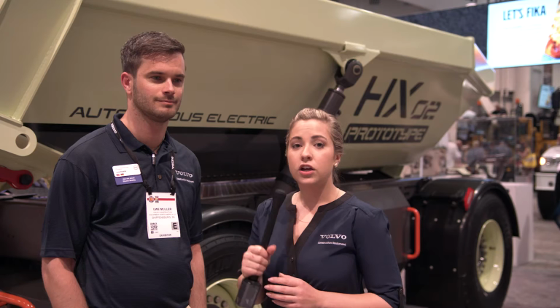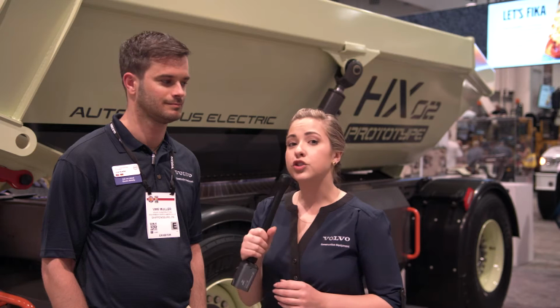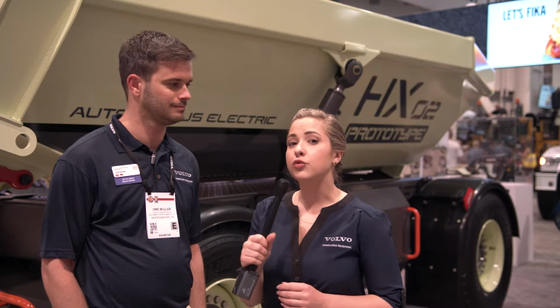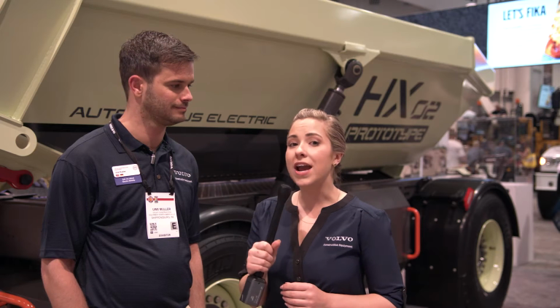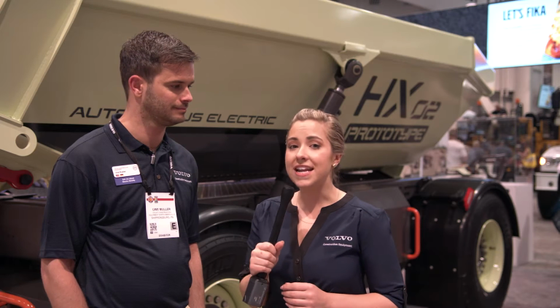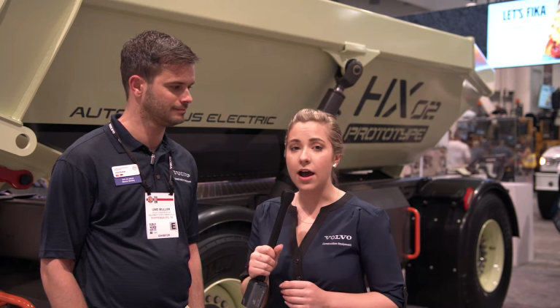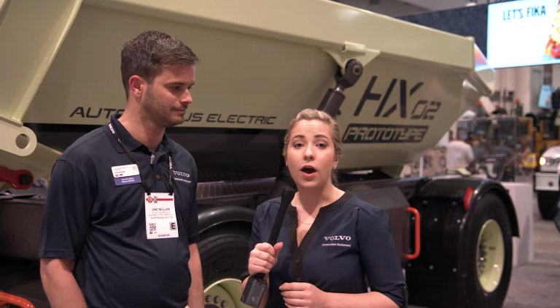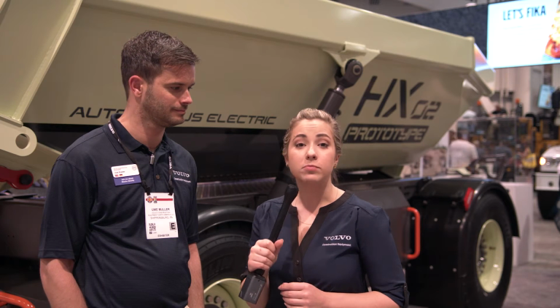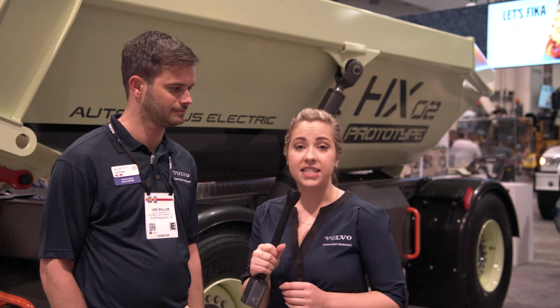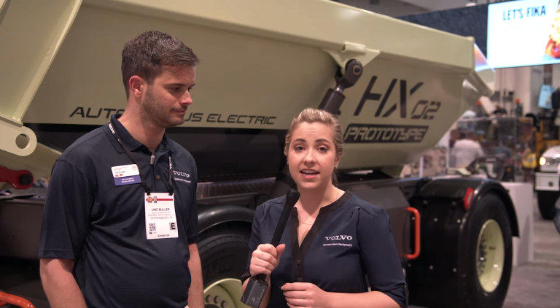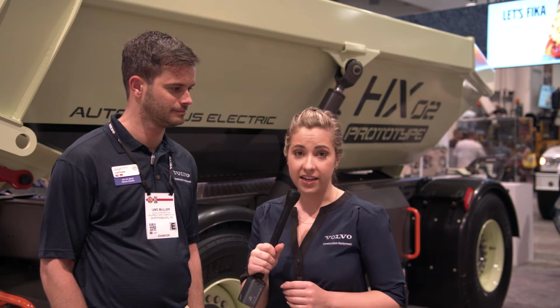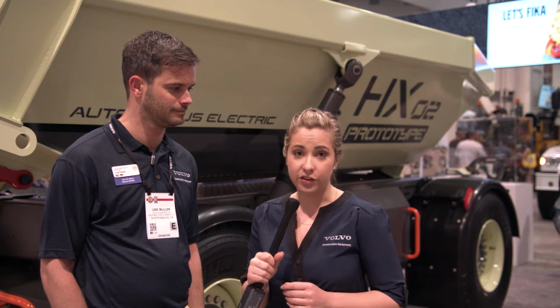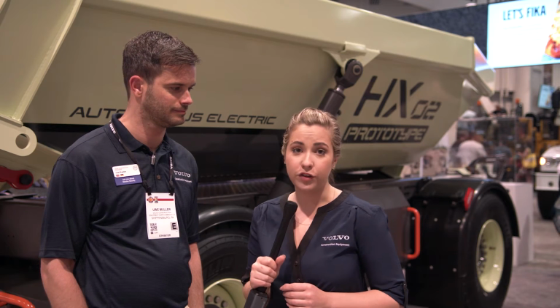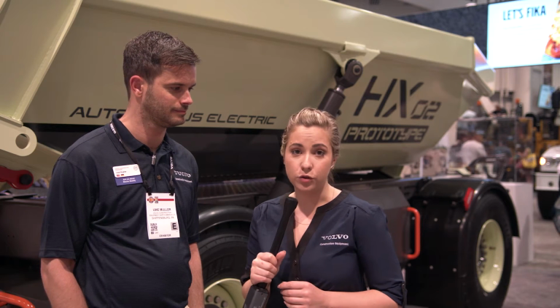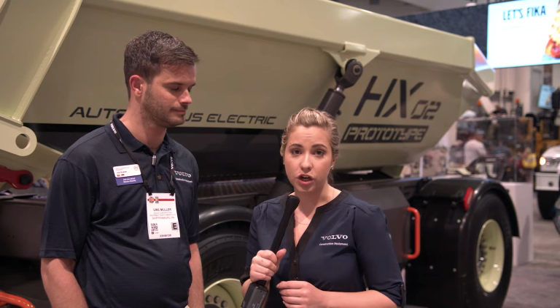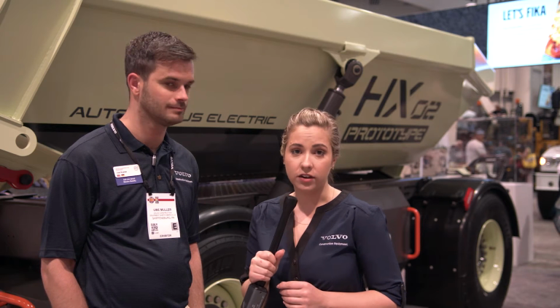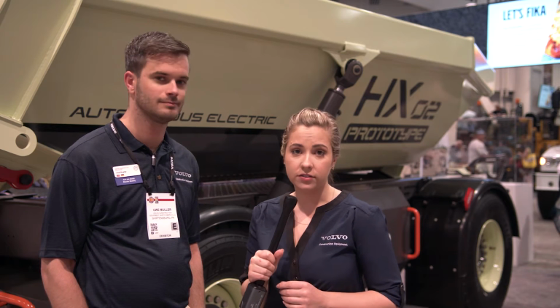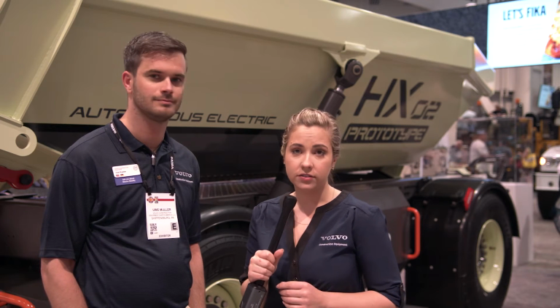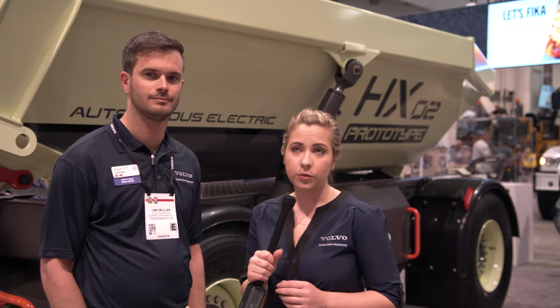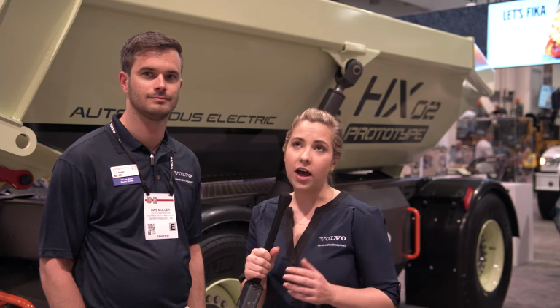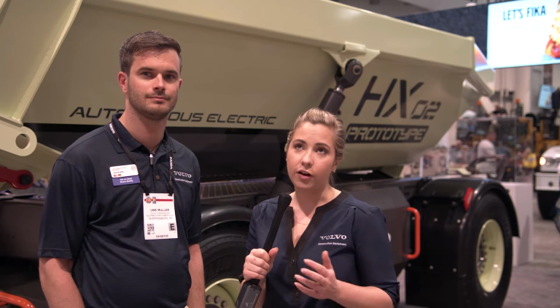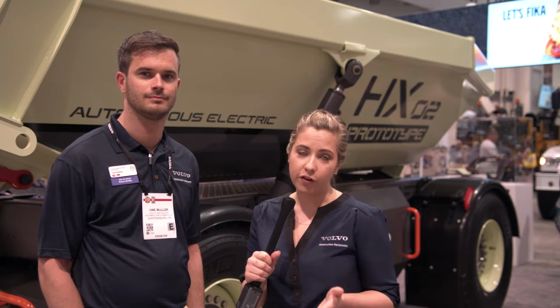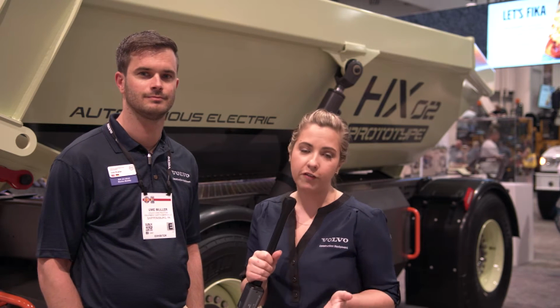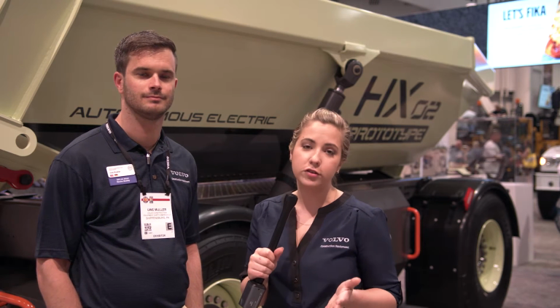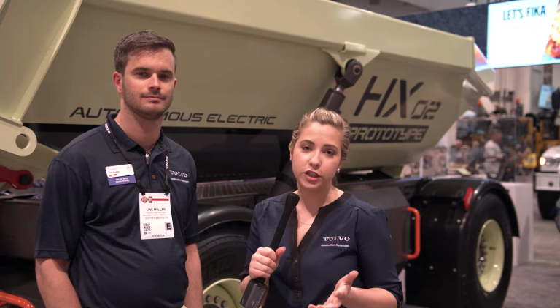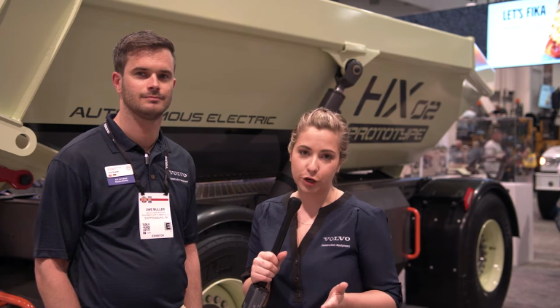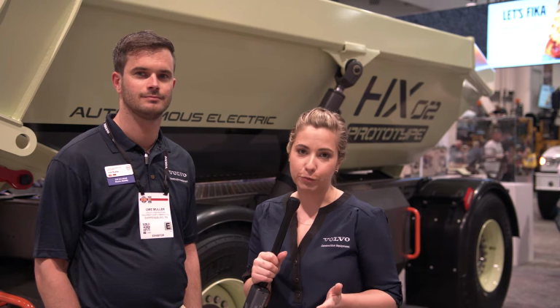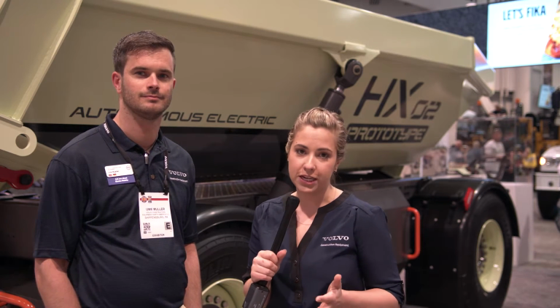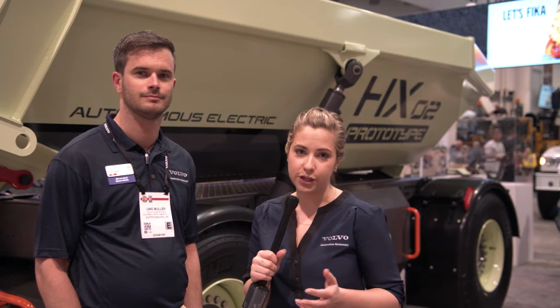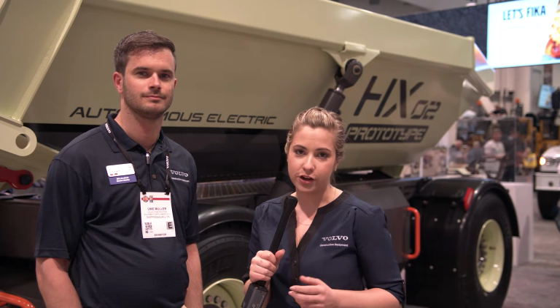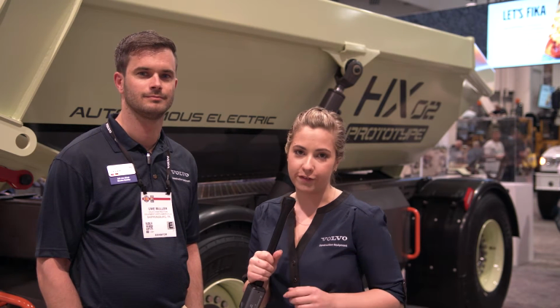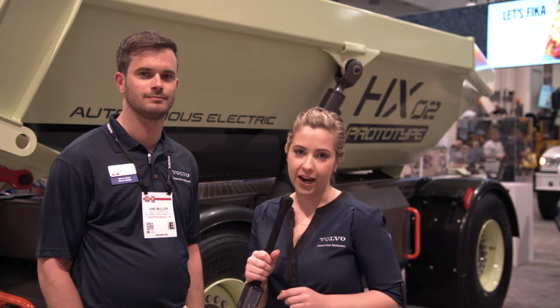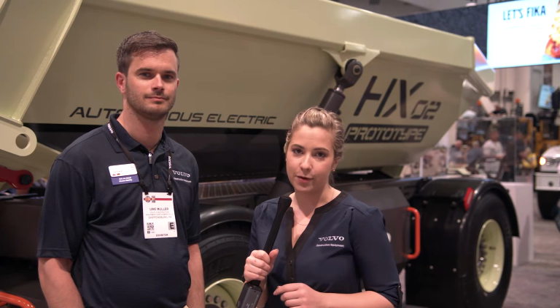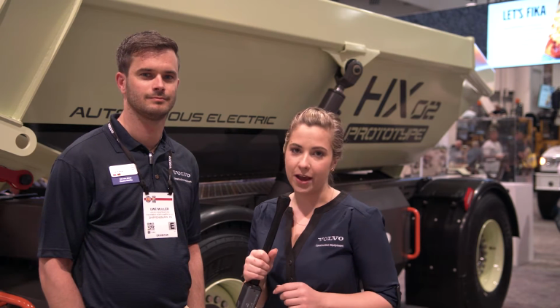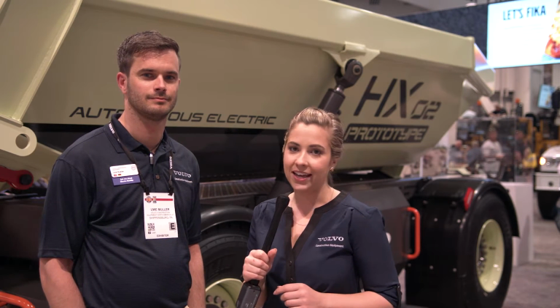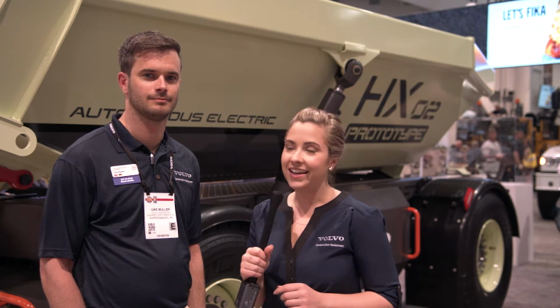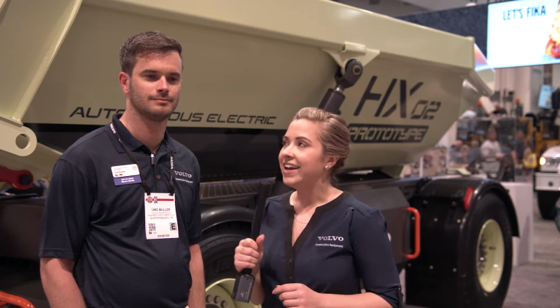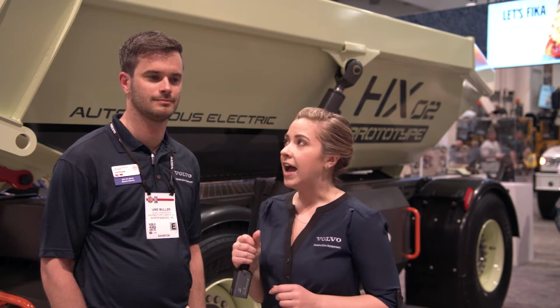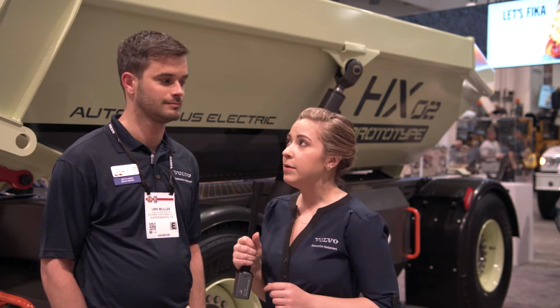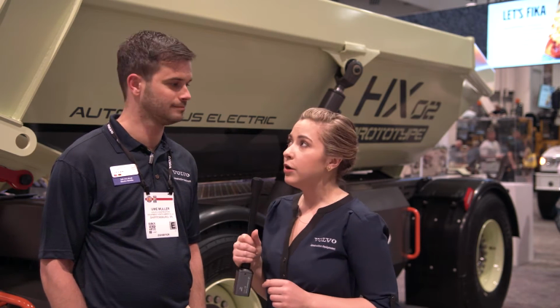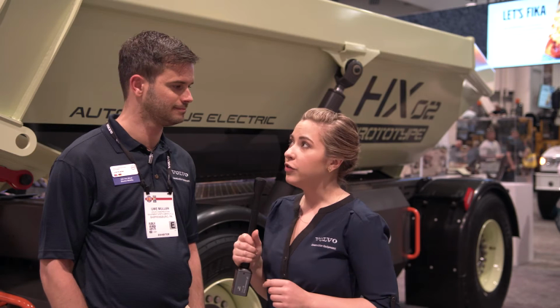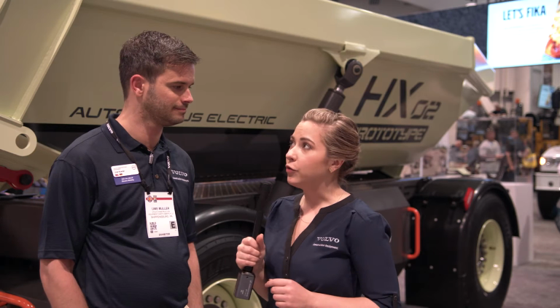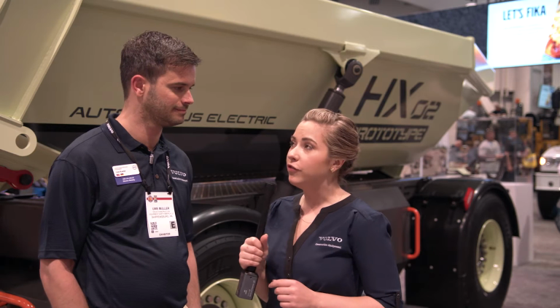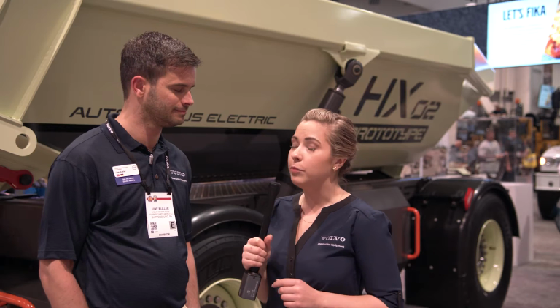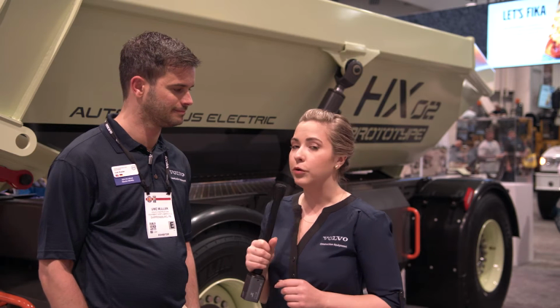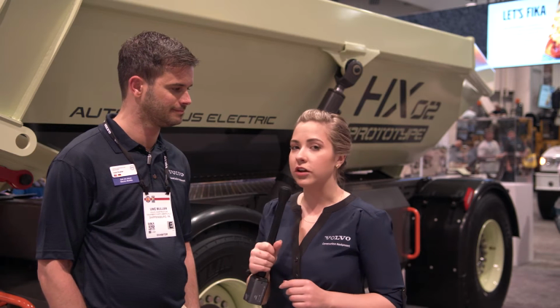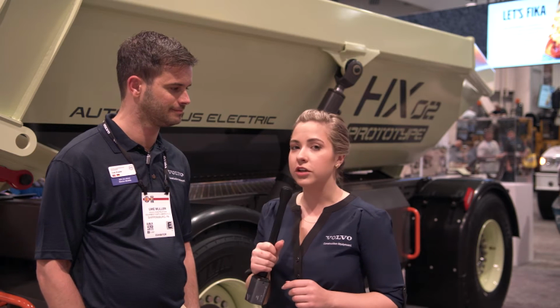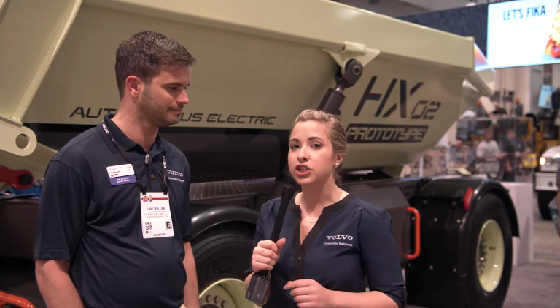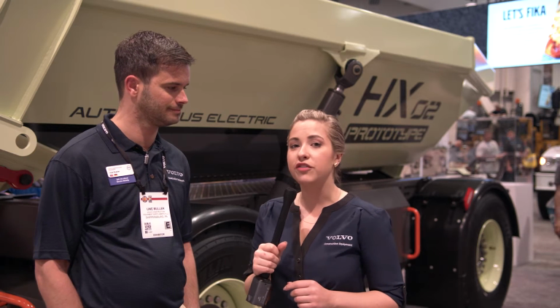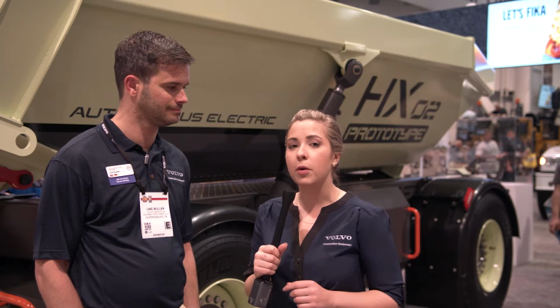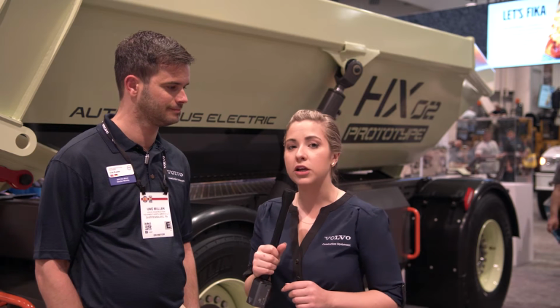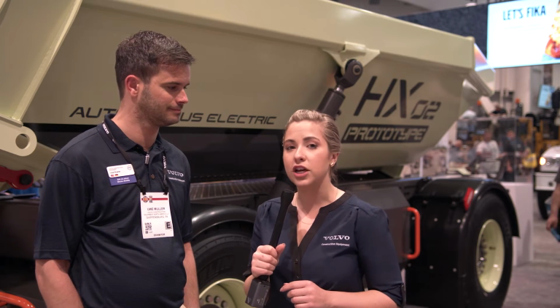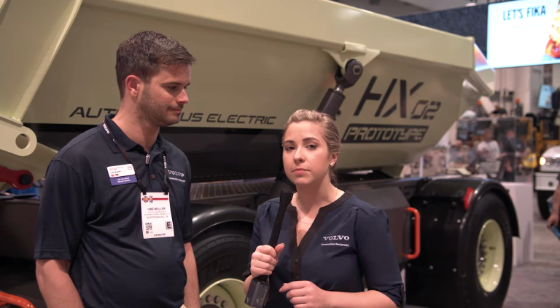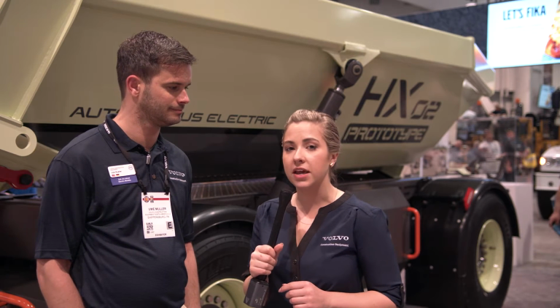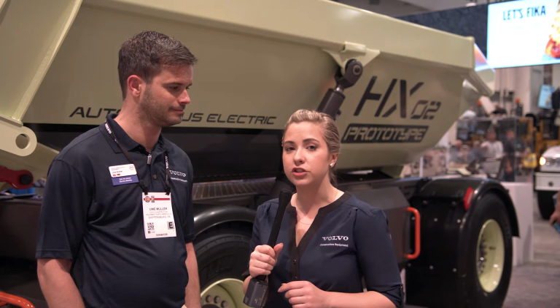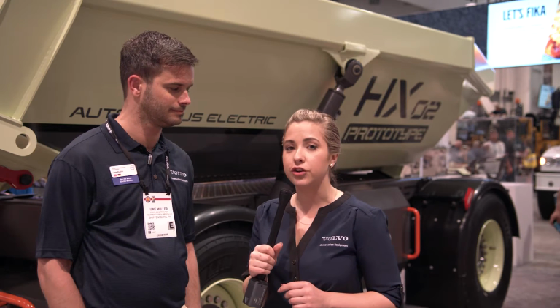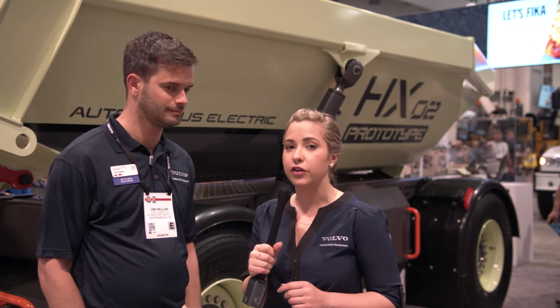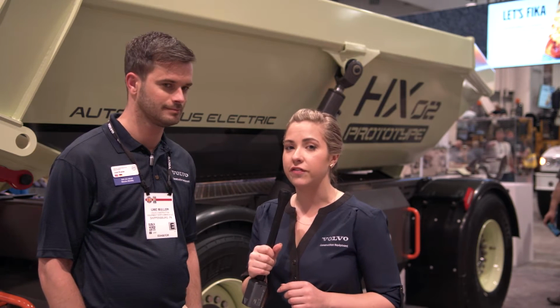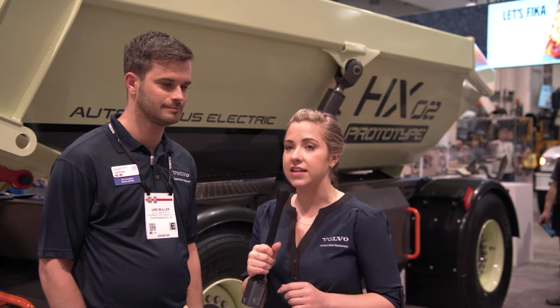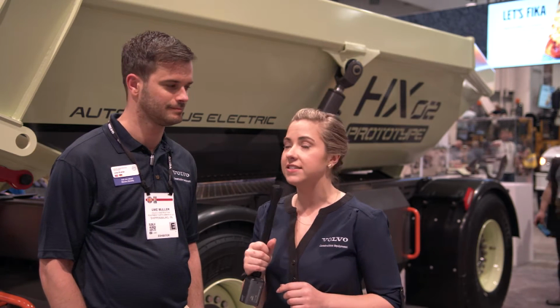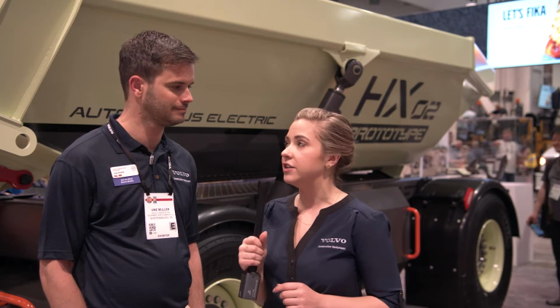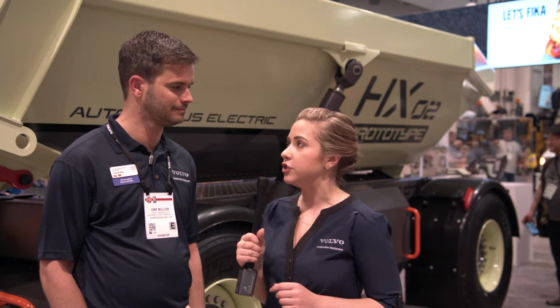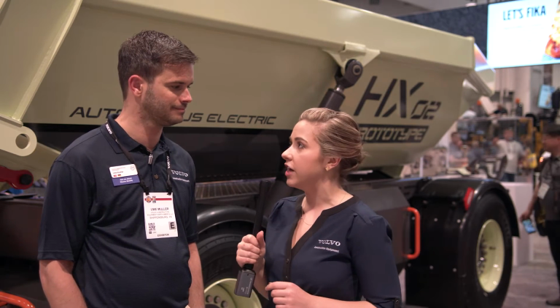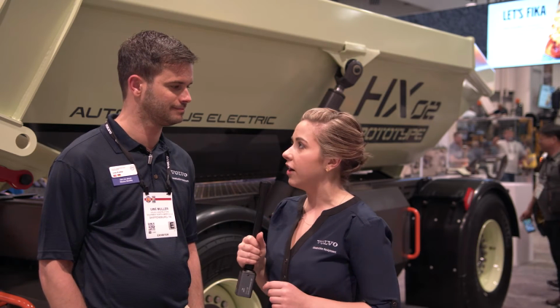So right now I'm standing in the future — well, Volvo's interpretation of it, anyway. I'm here with Uwe Muller, Chief Project Manager for Advanced Engineering.